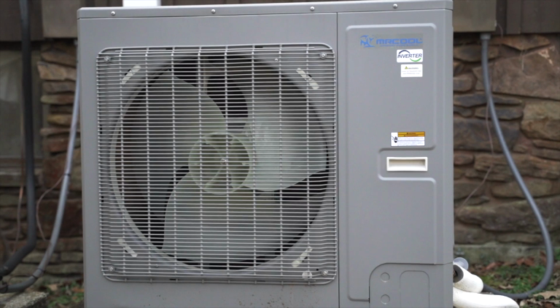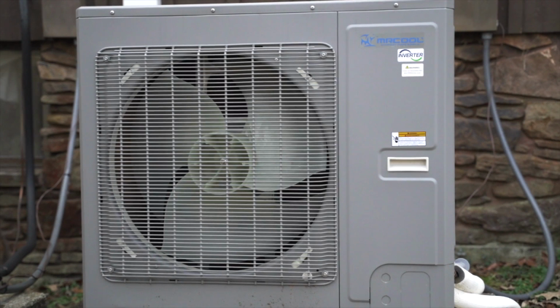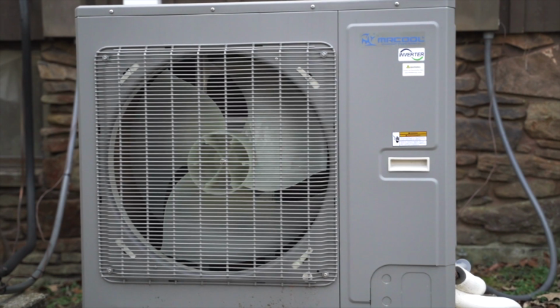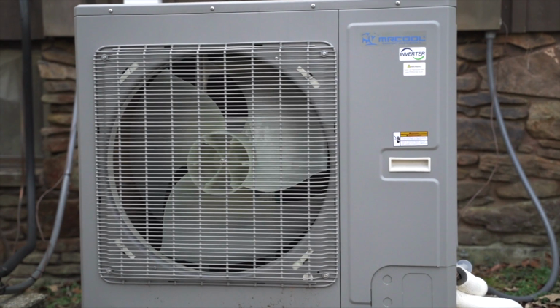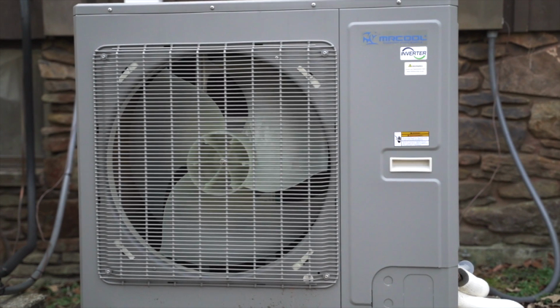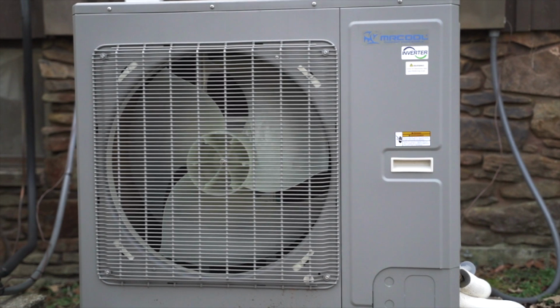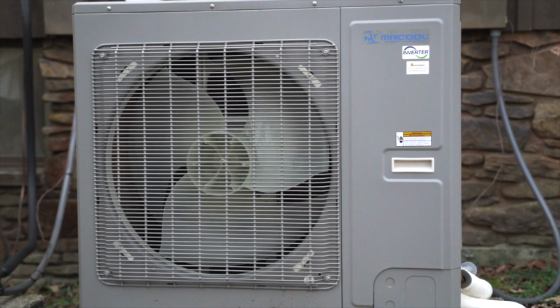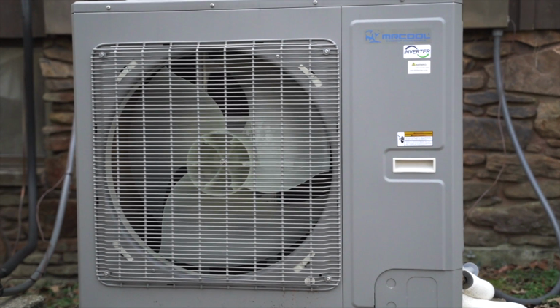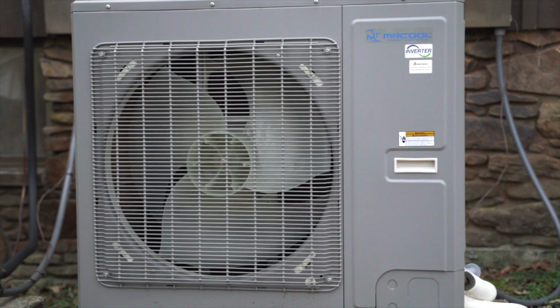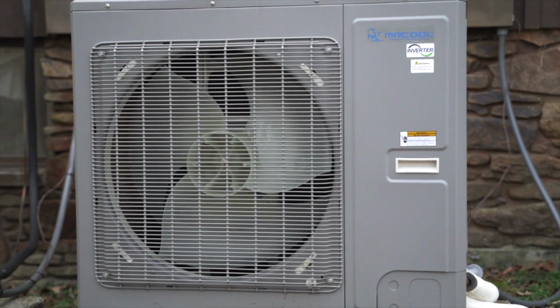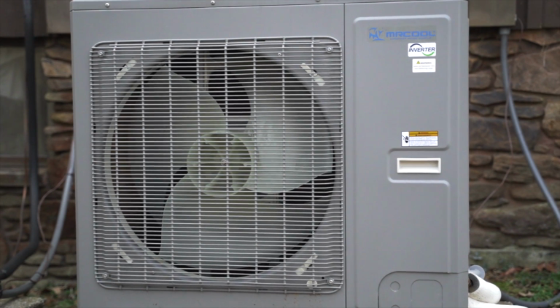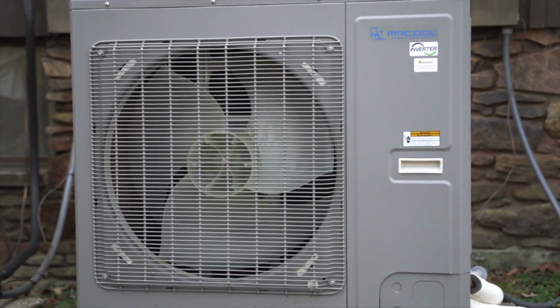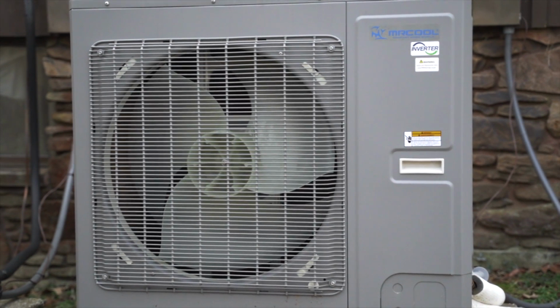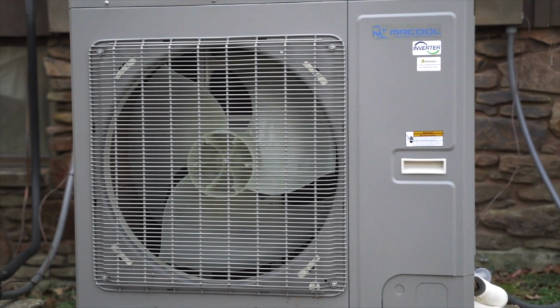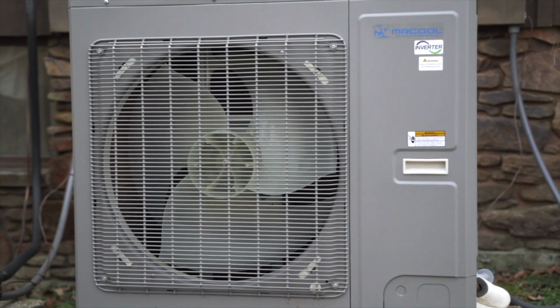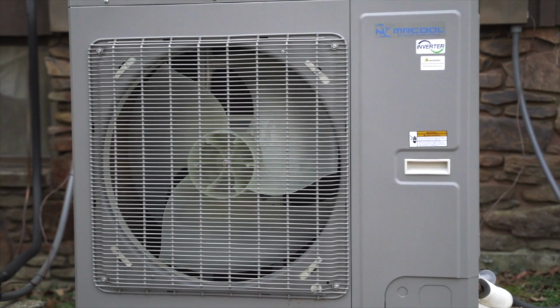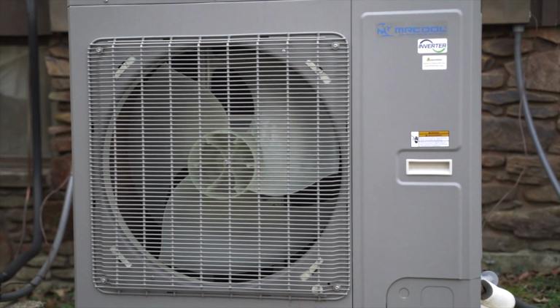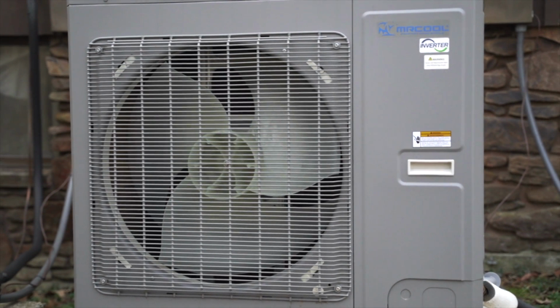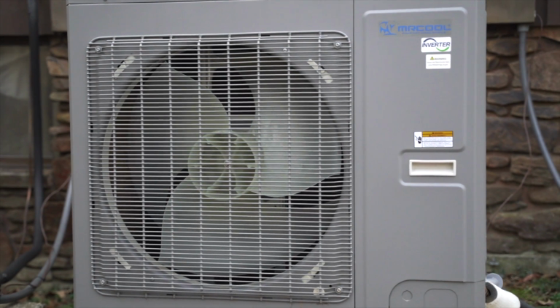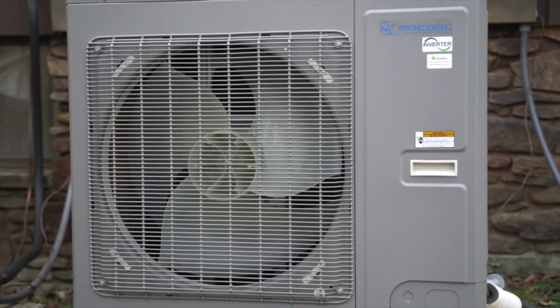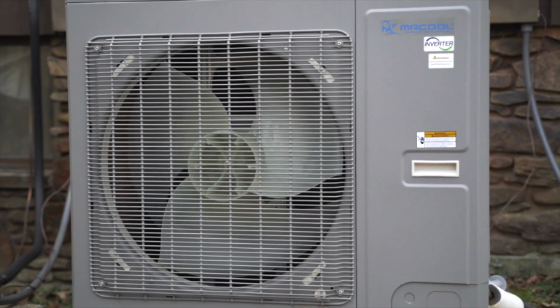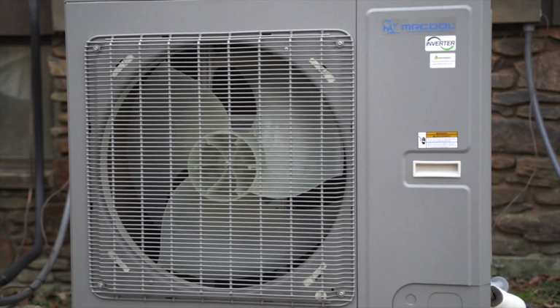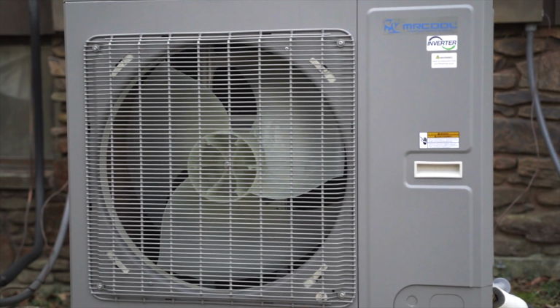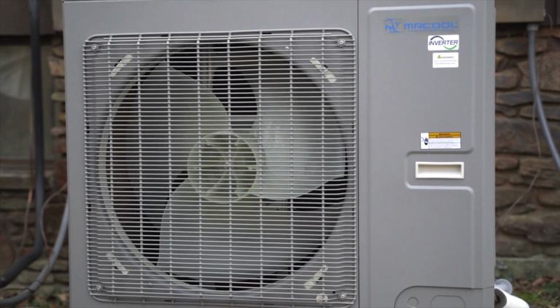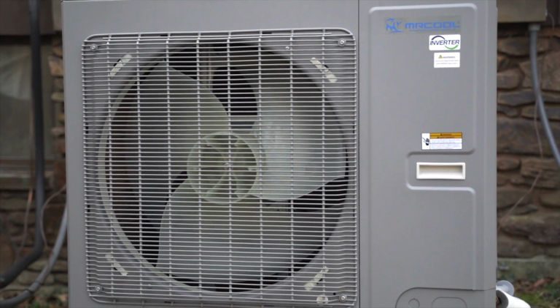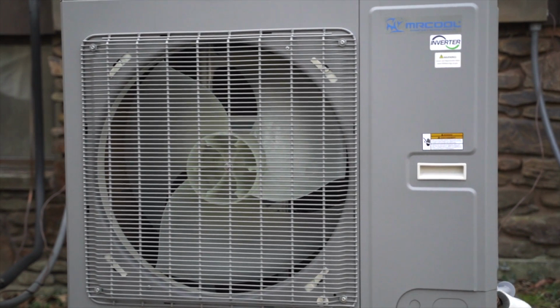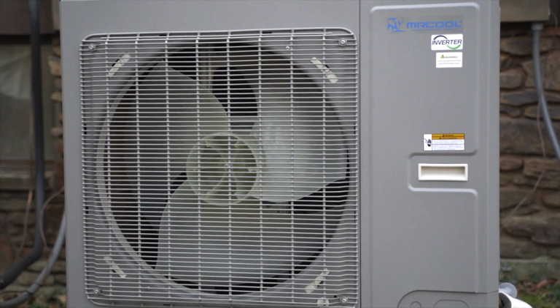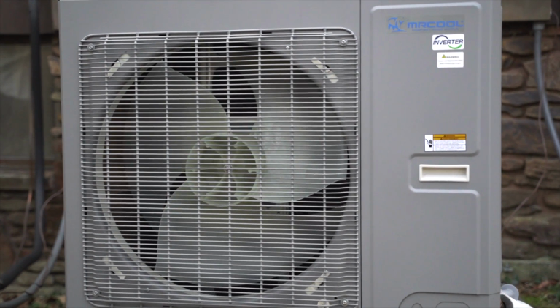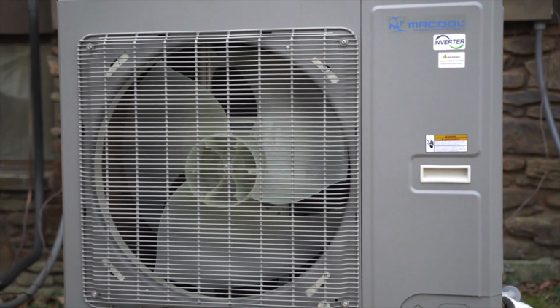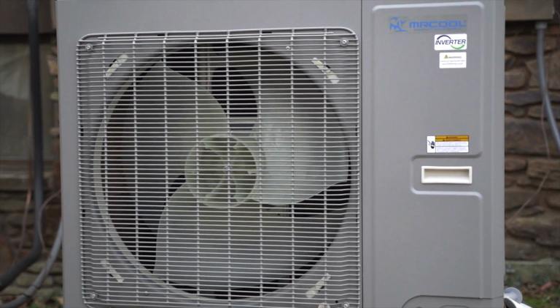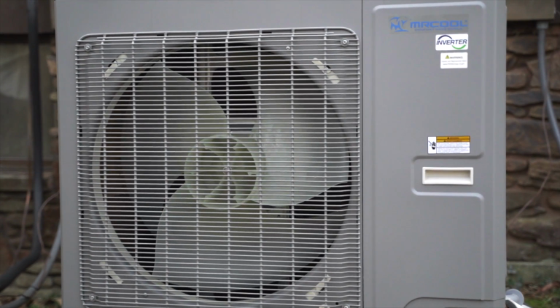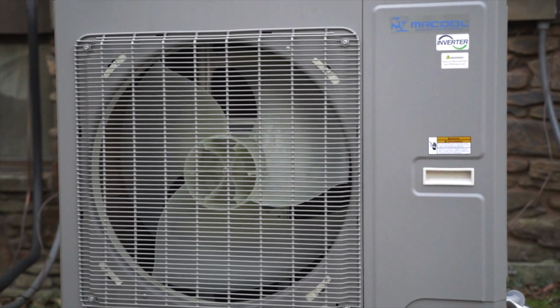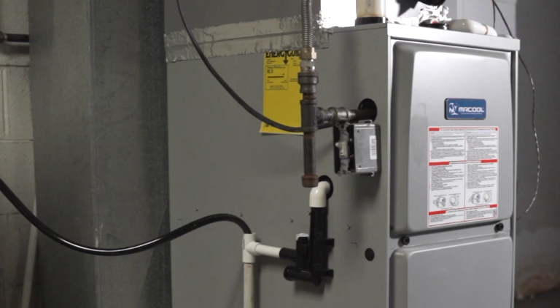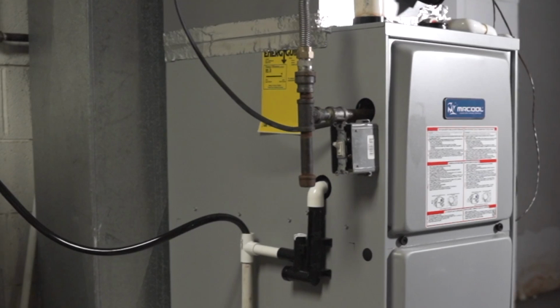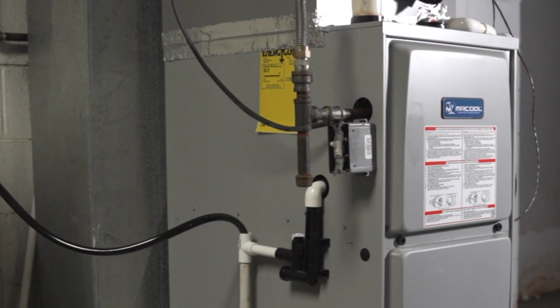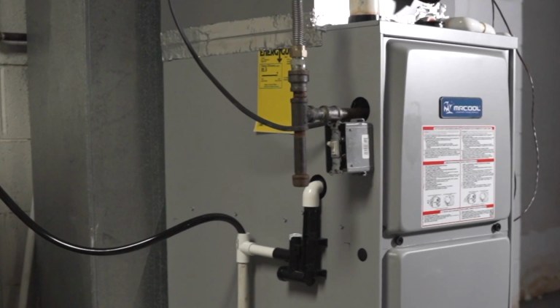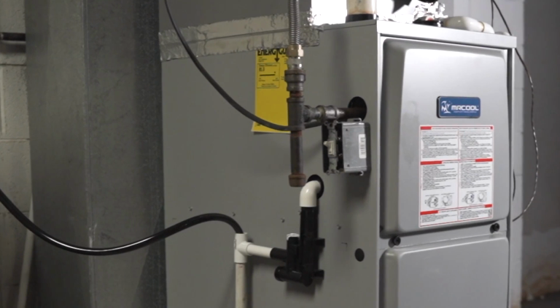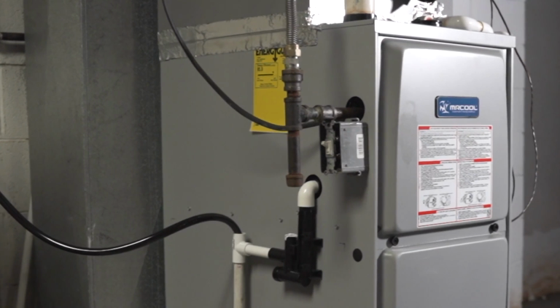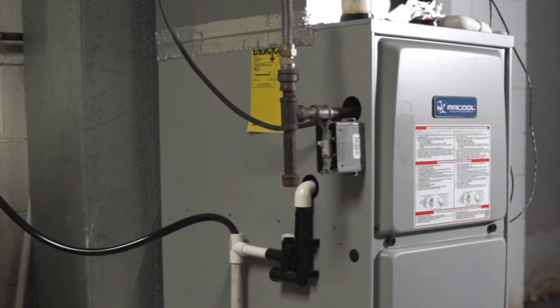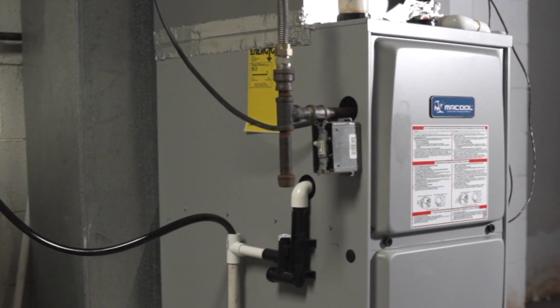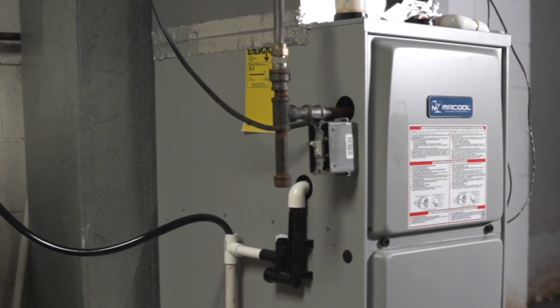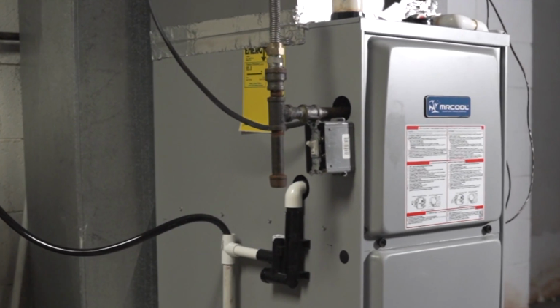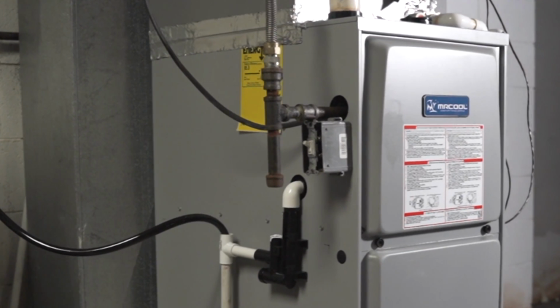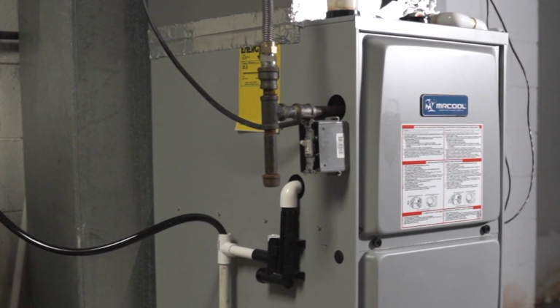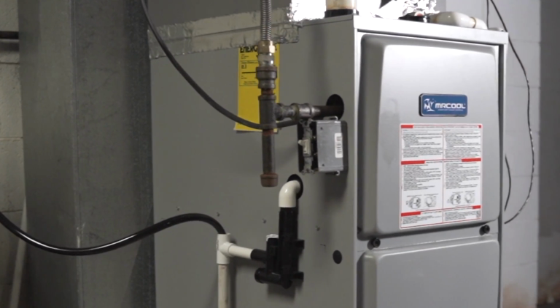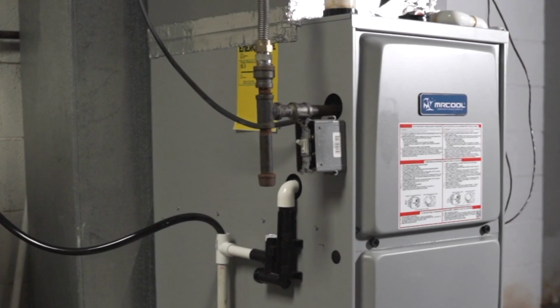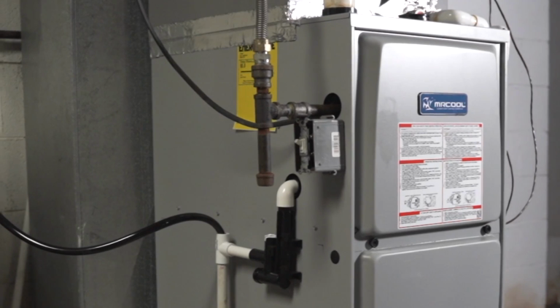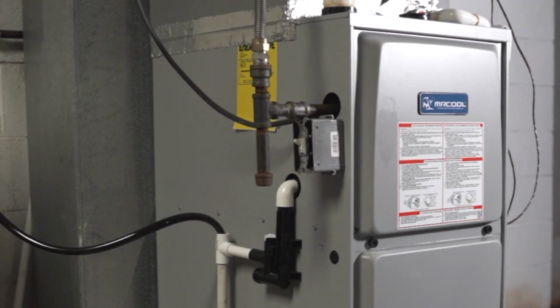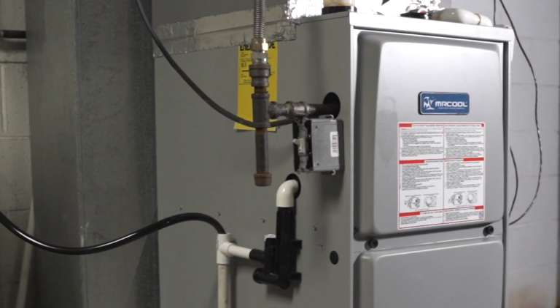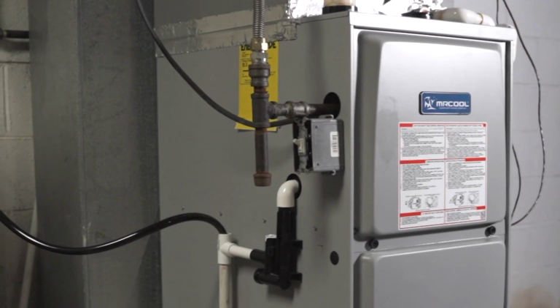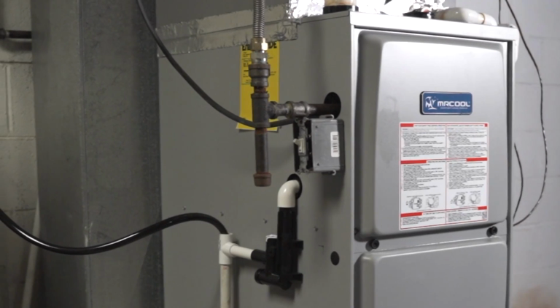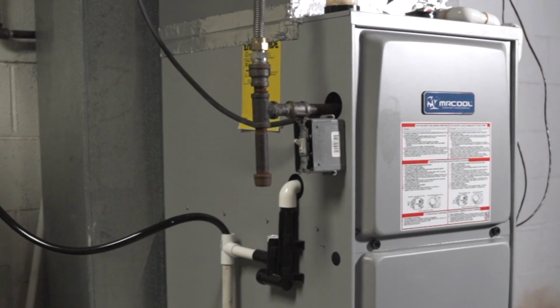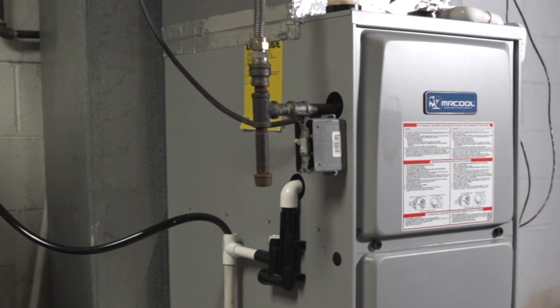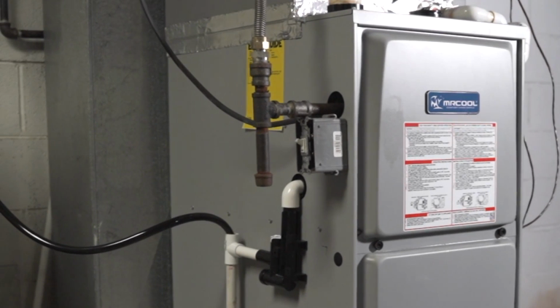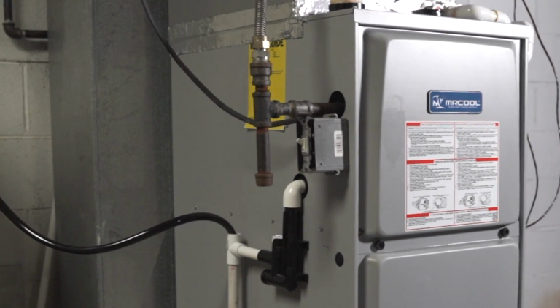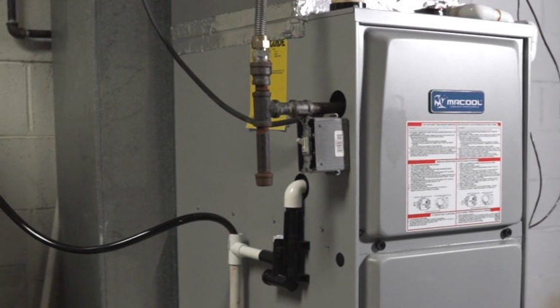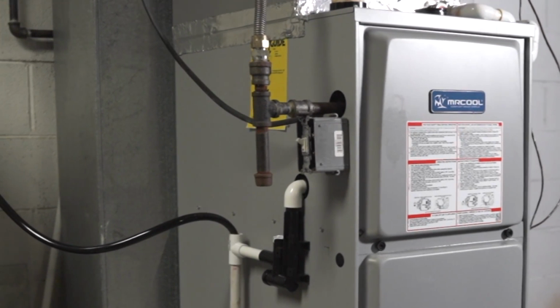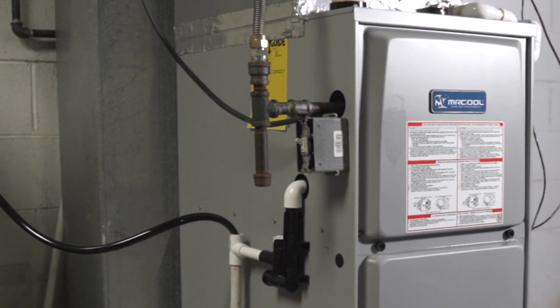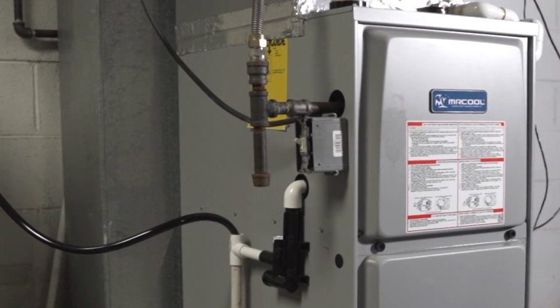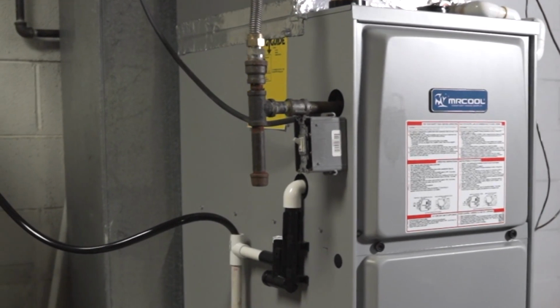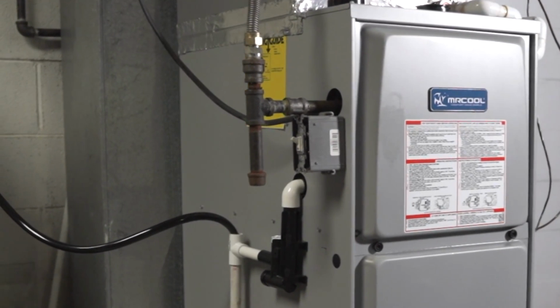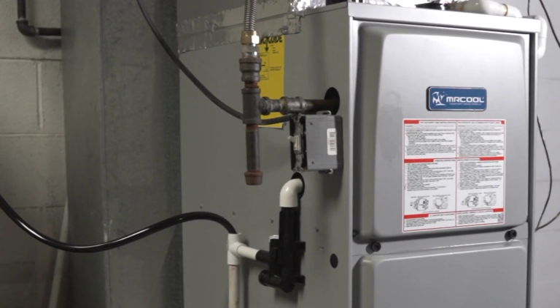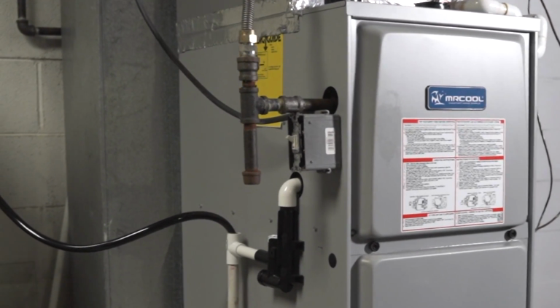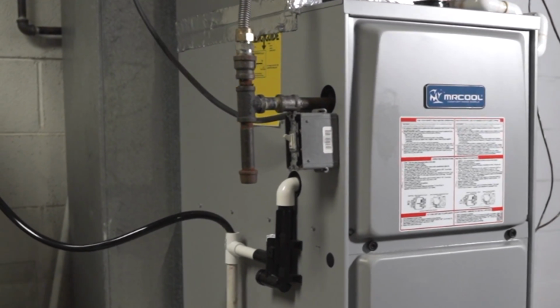The Mr. Cool Universal is a heat pump designed to heat and cool your entire home, but did you know it can be combined with the Mr. Cool gas furnace?